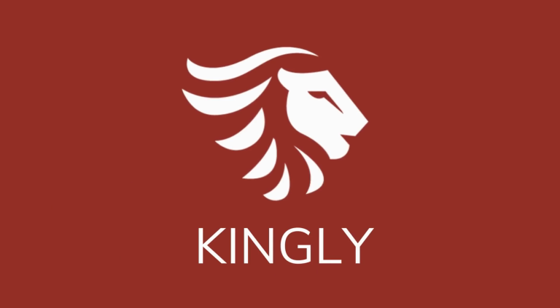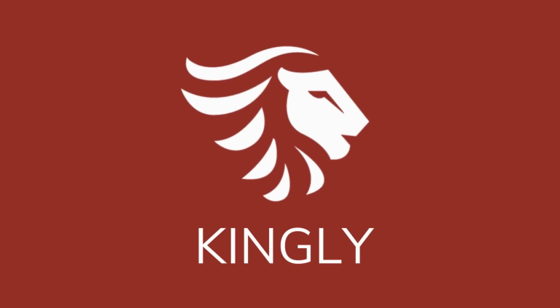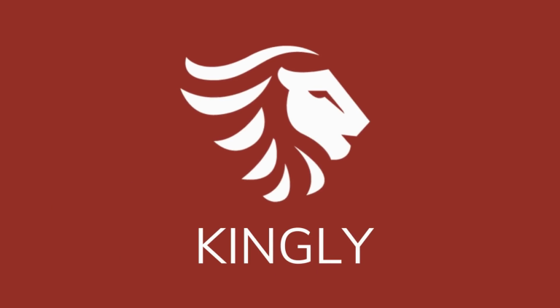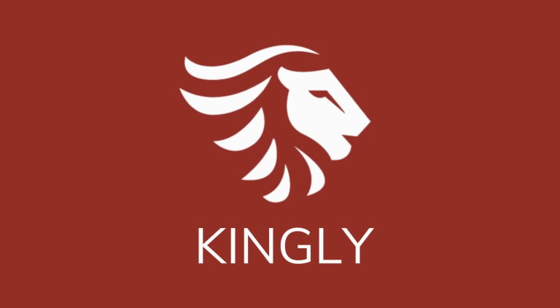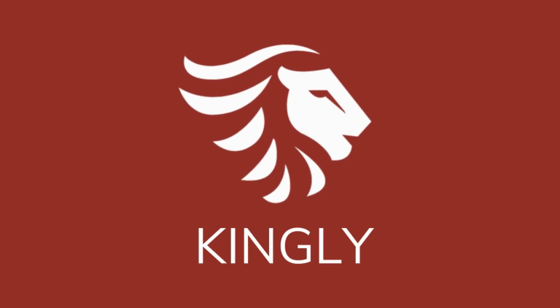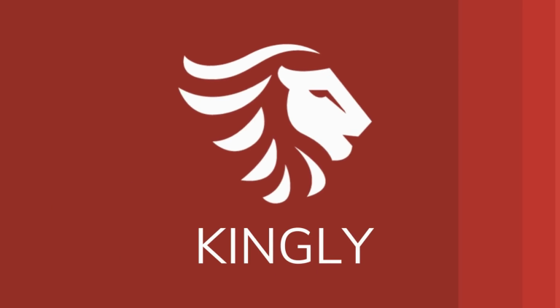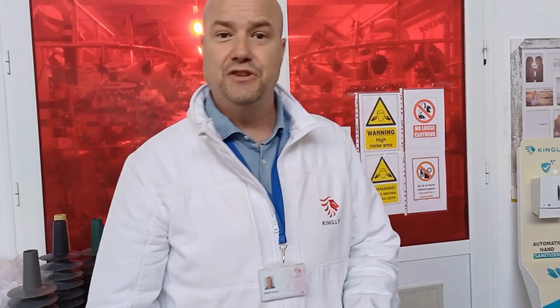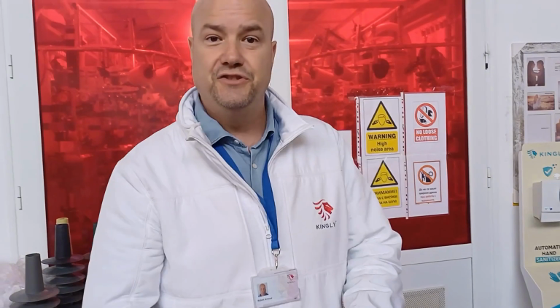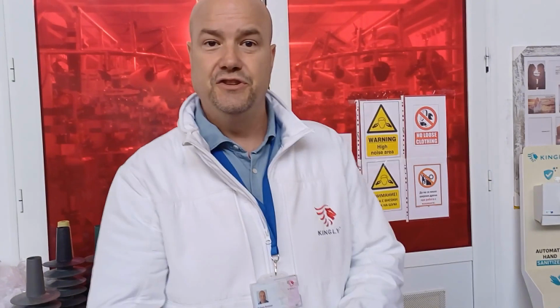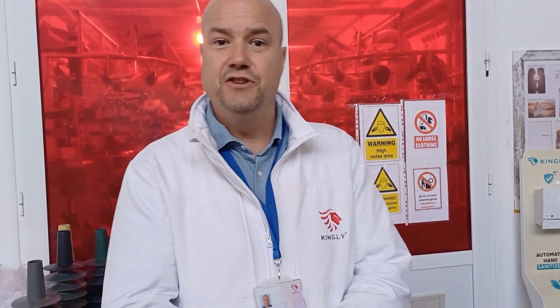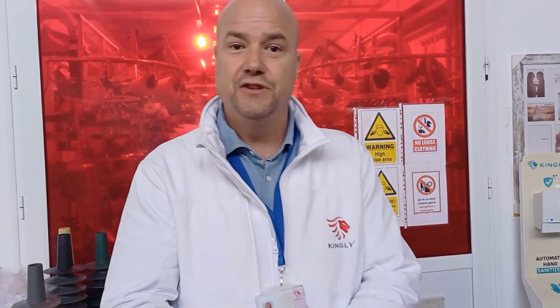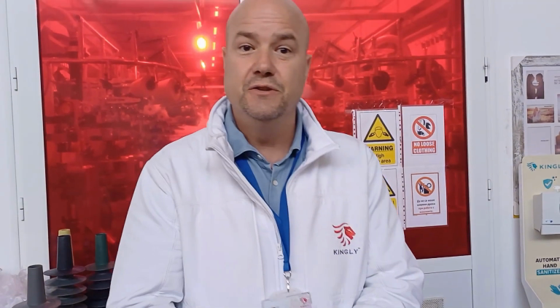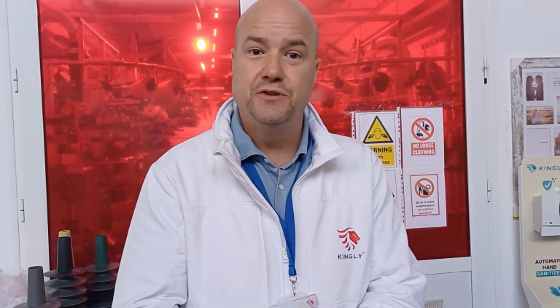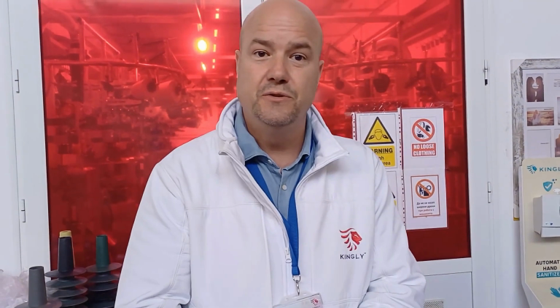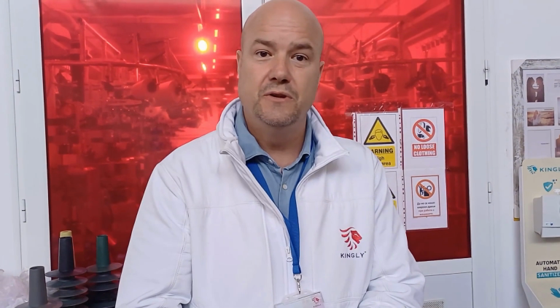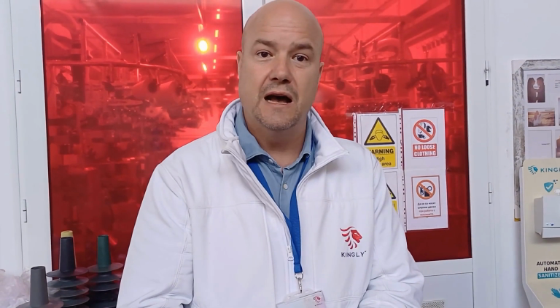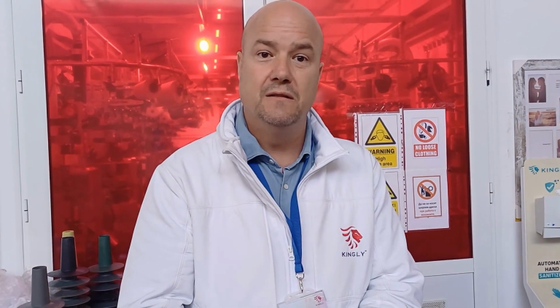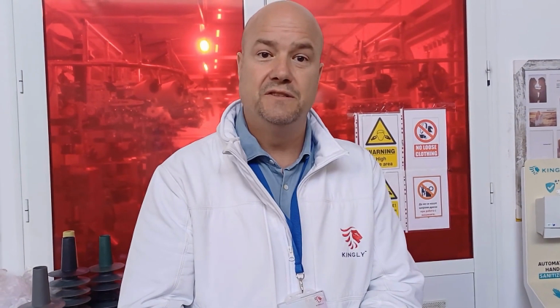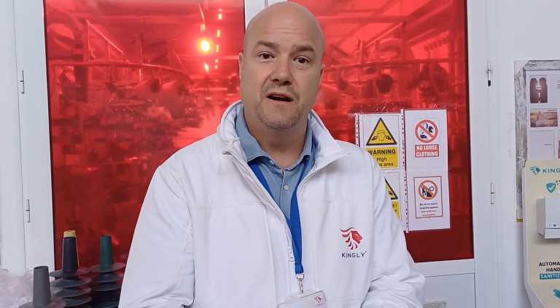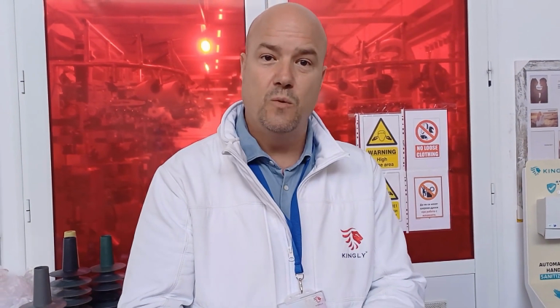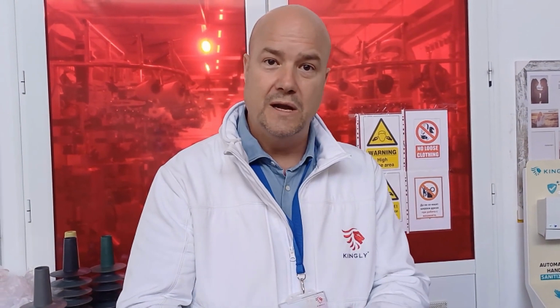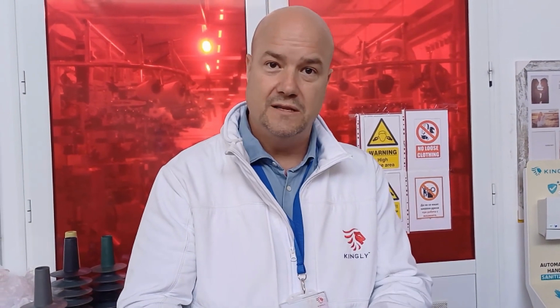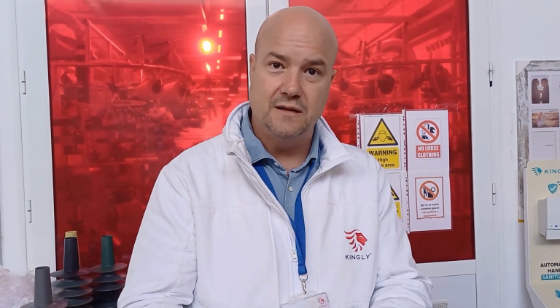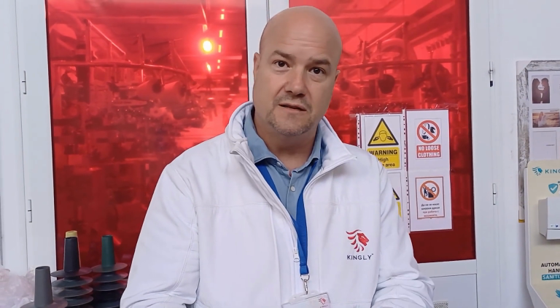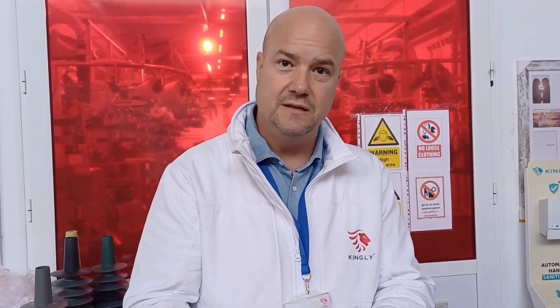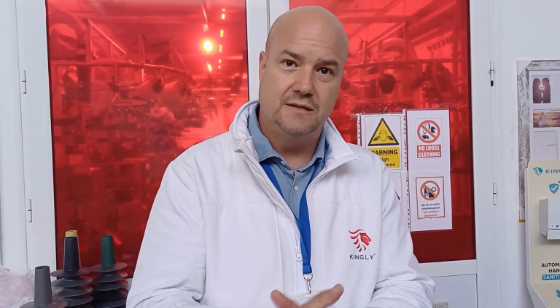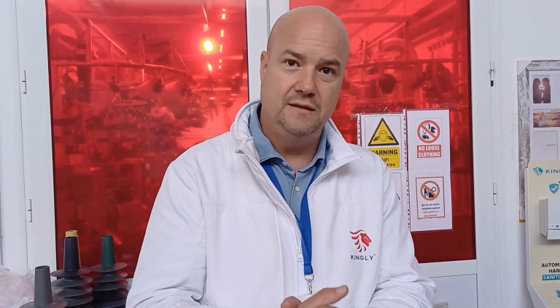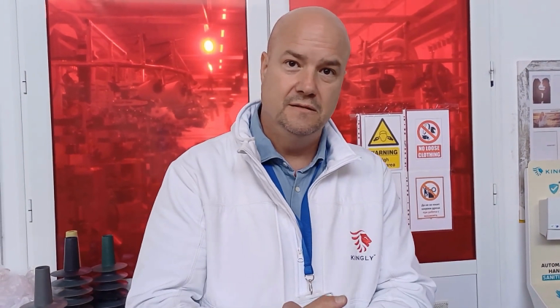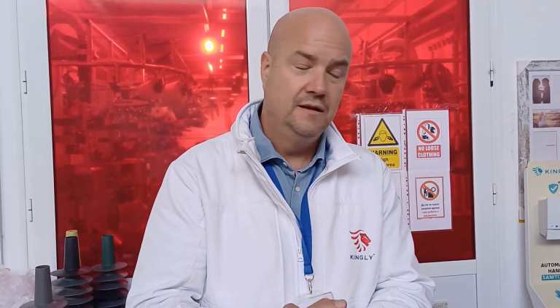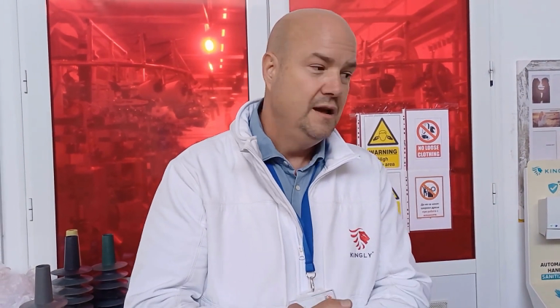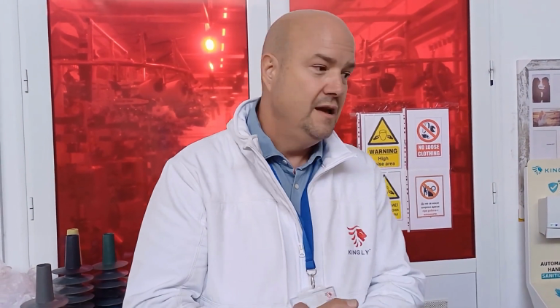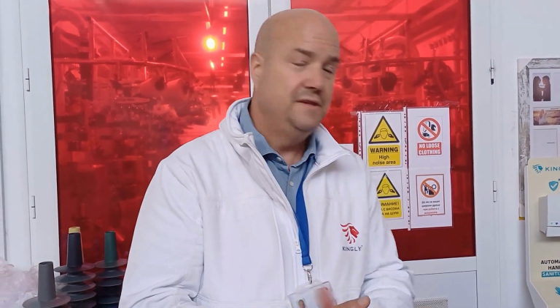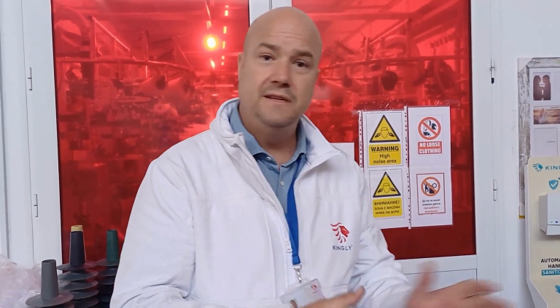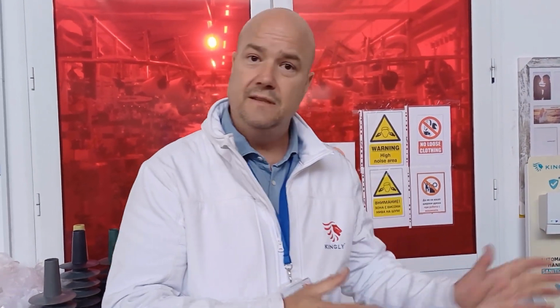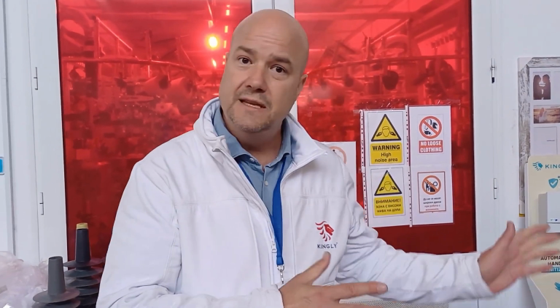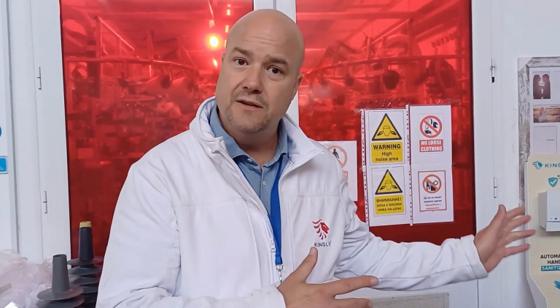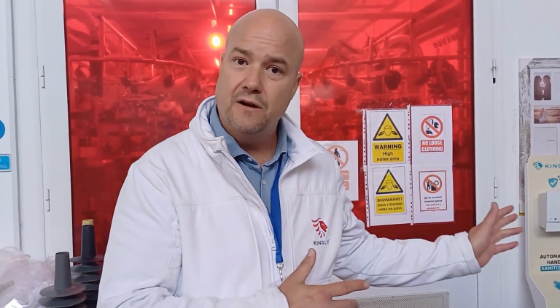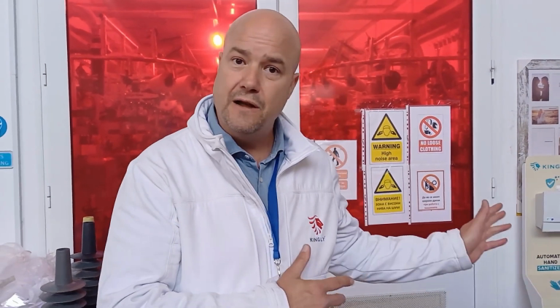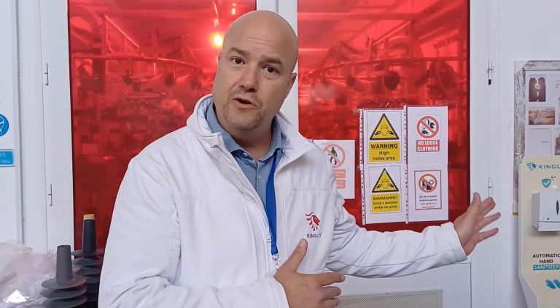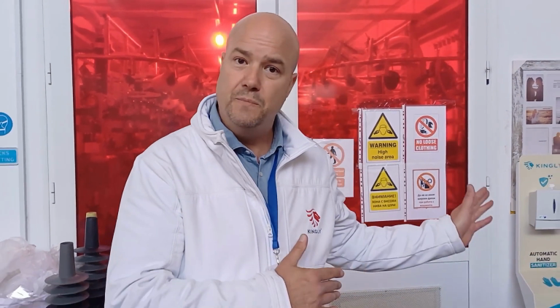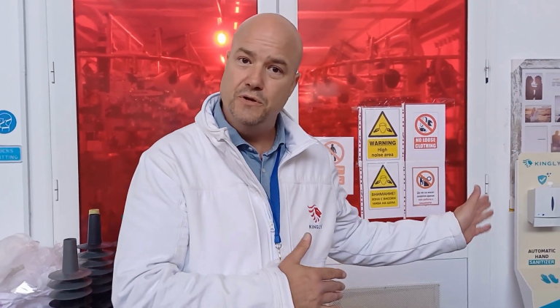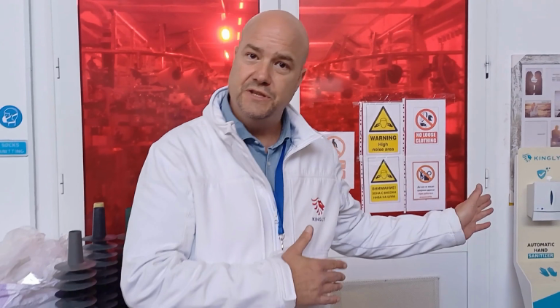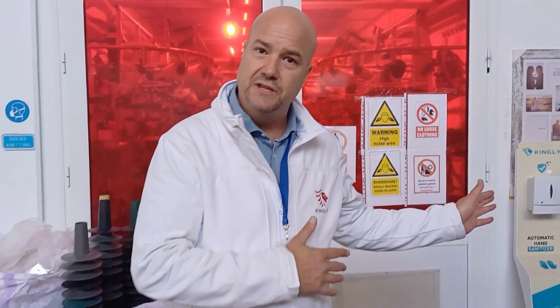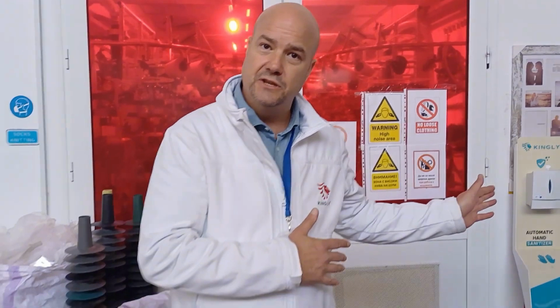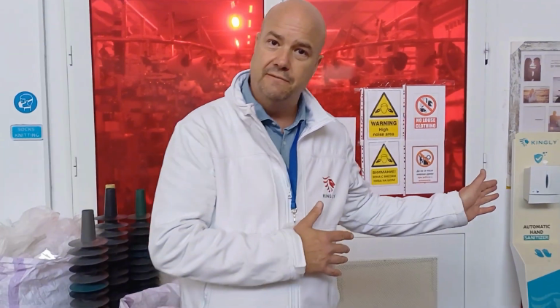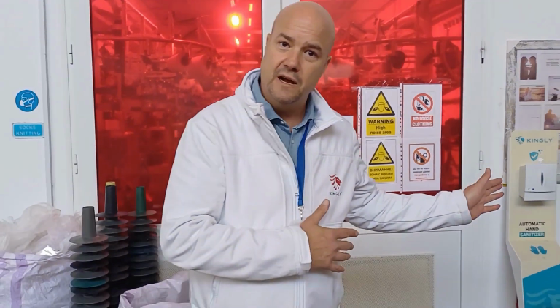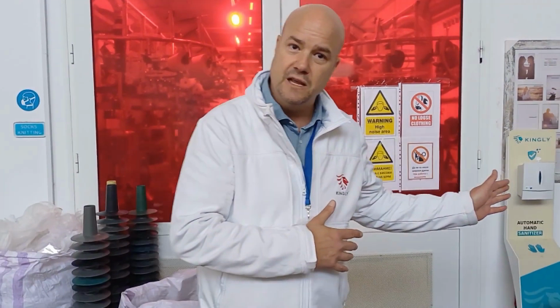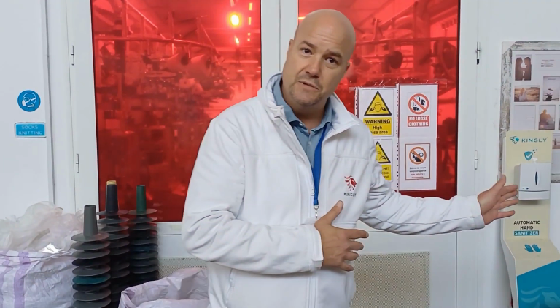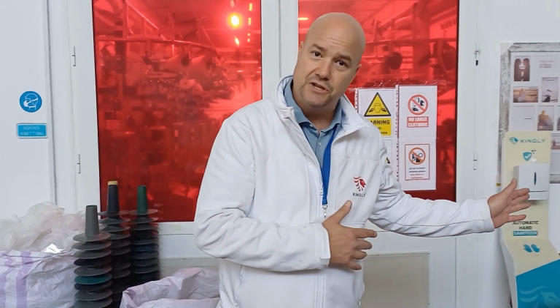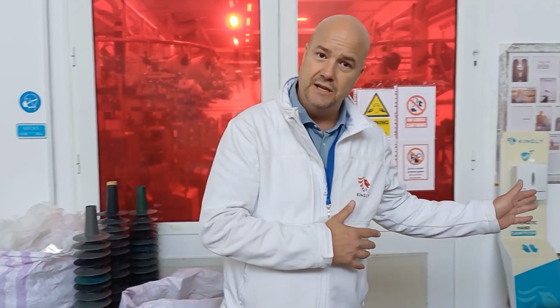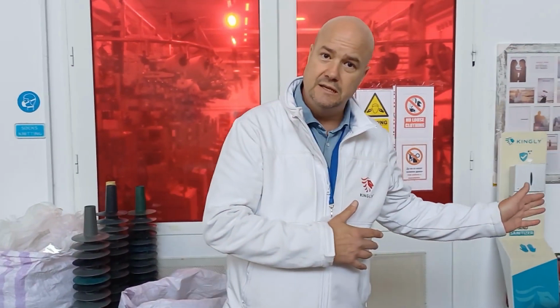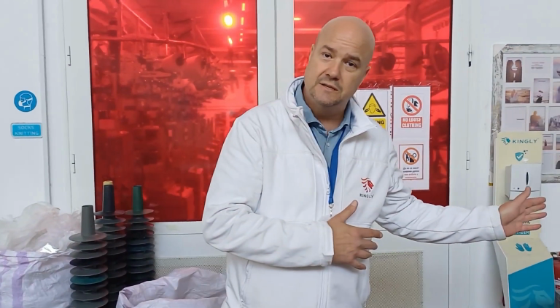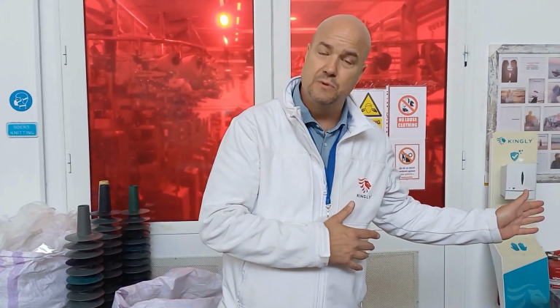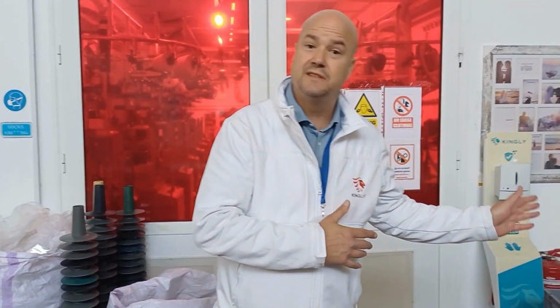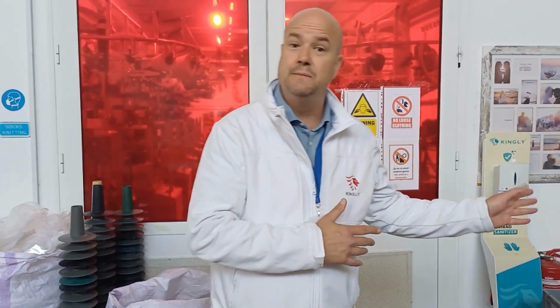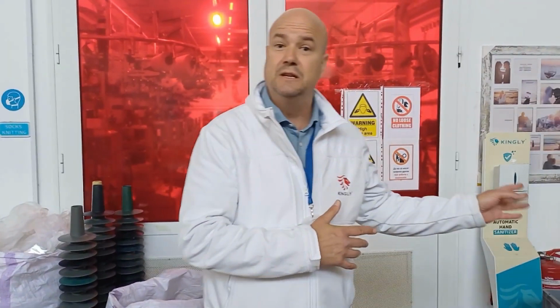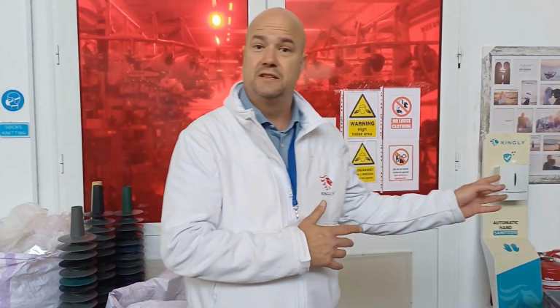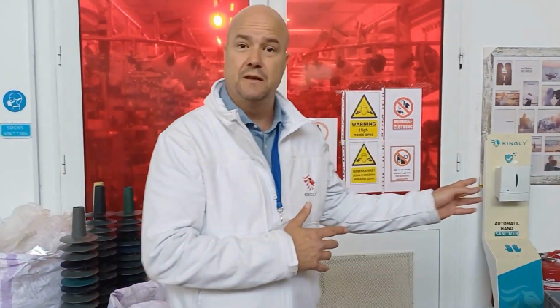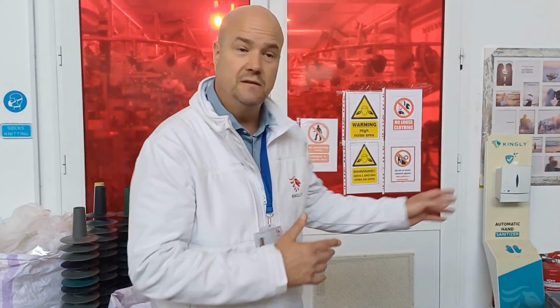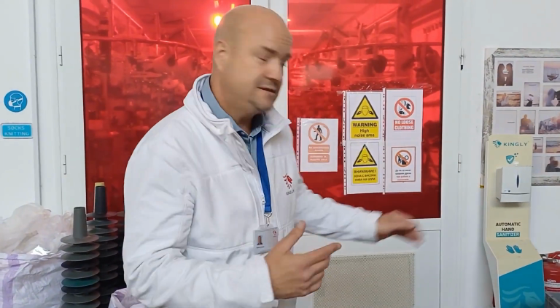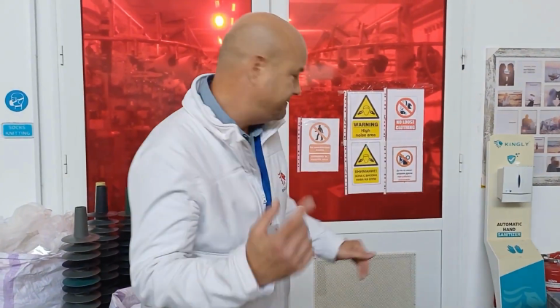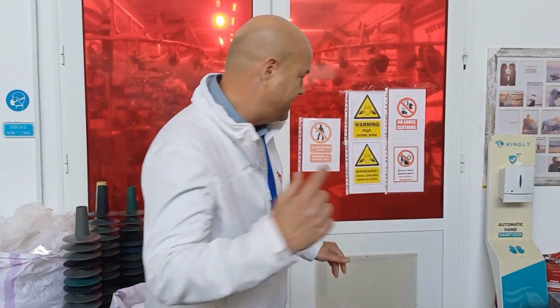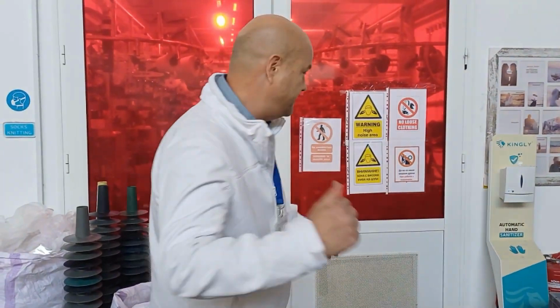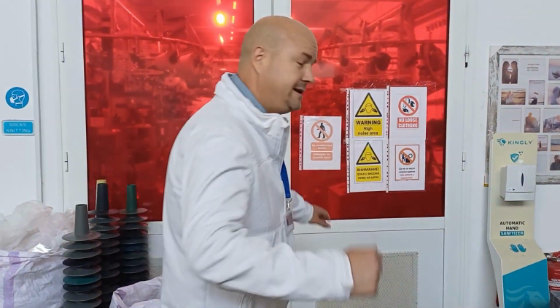I'd like to introduce you to our Zero Waste Socks Knitting. These are our new DC Giovanni machines with seamless toes, so follow me.